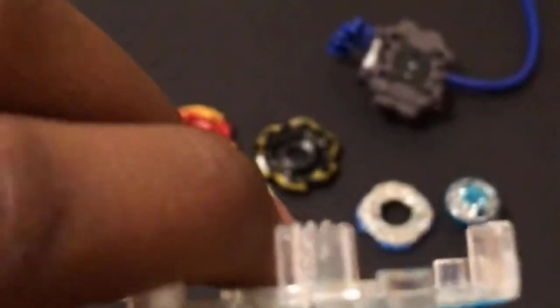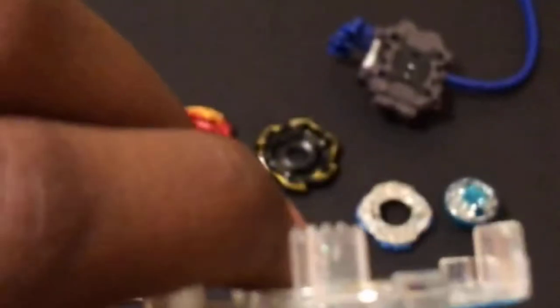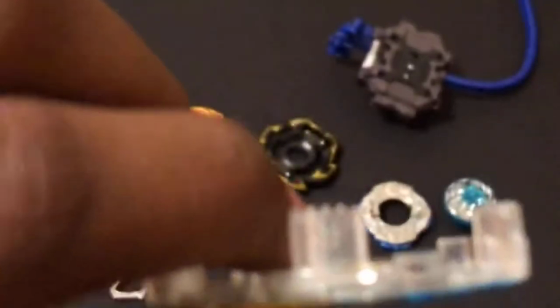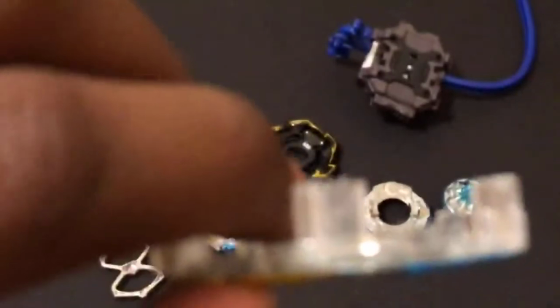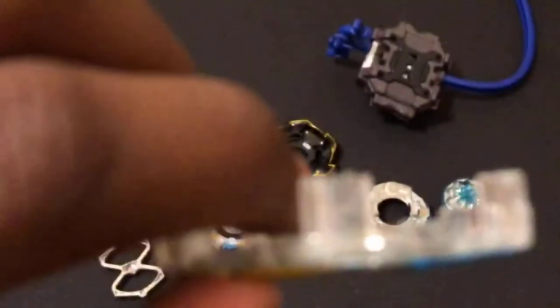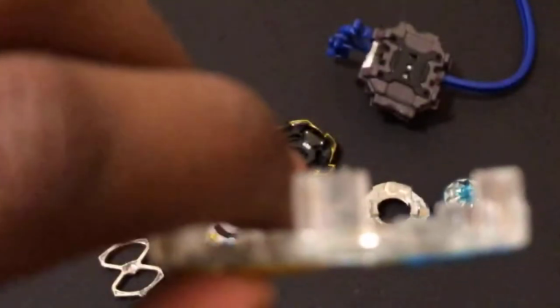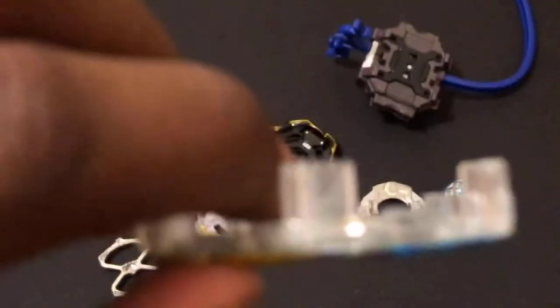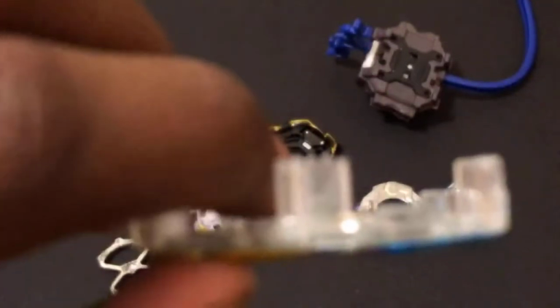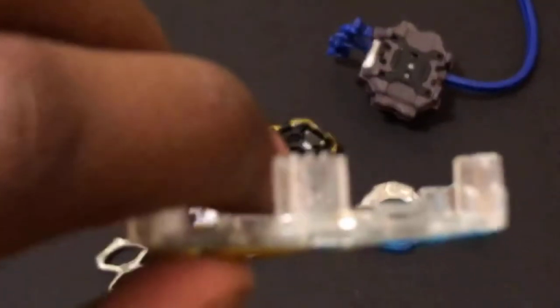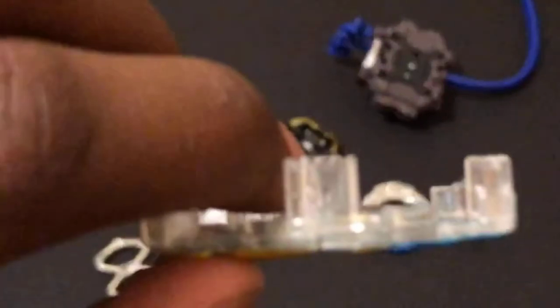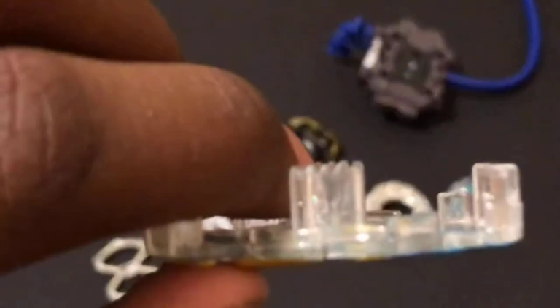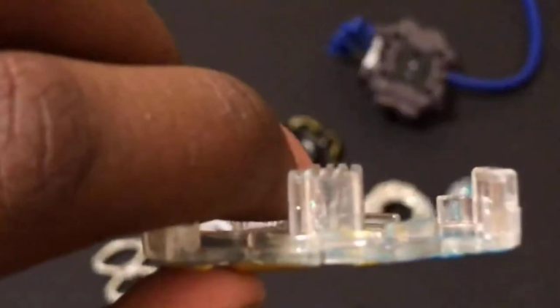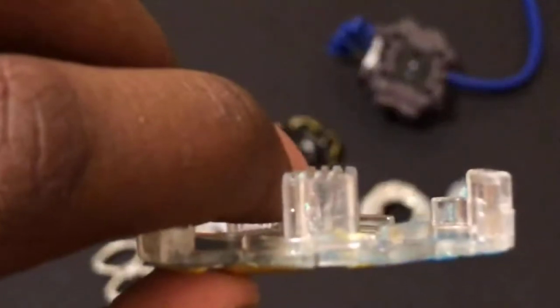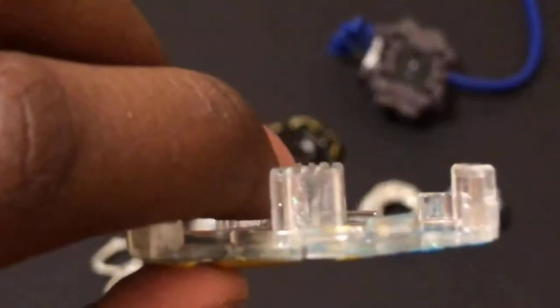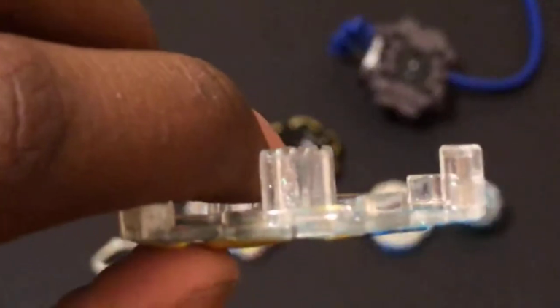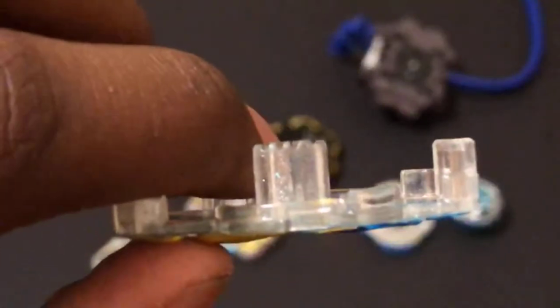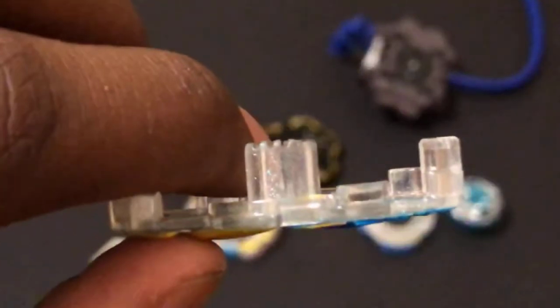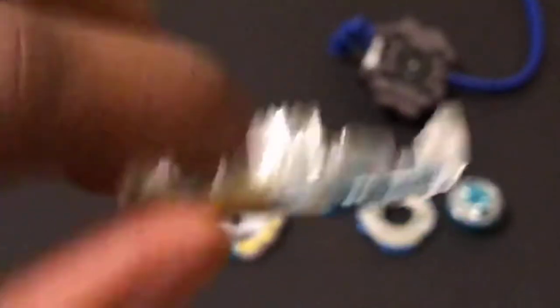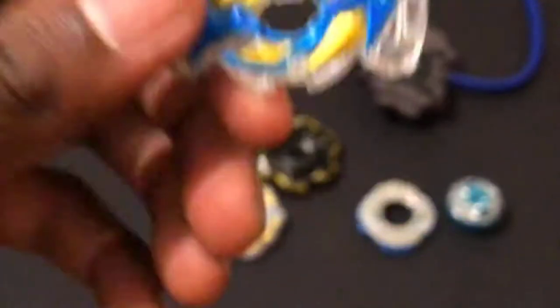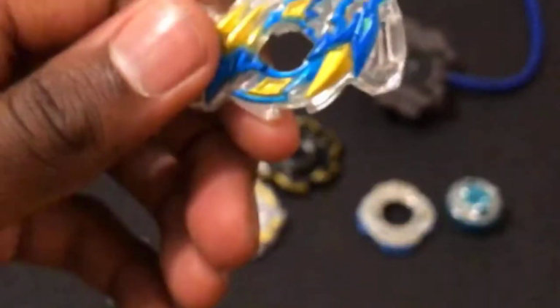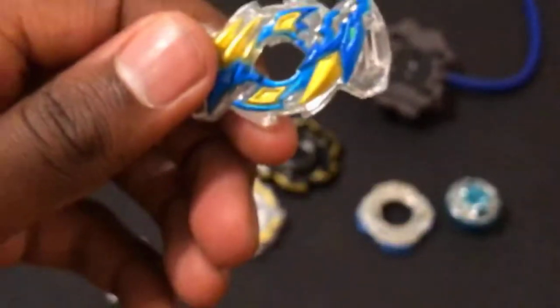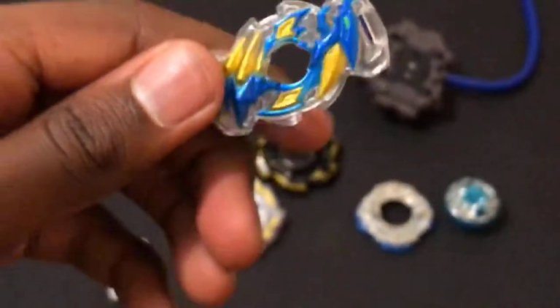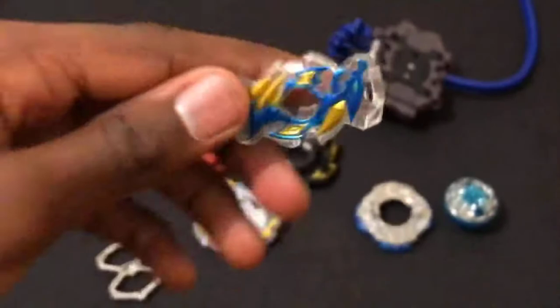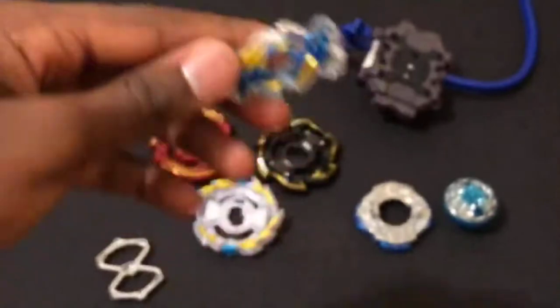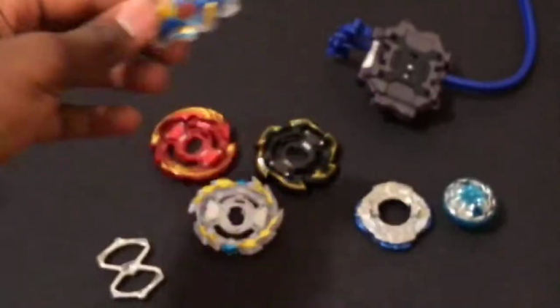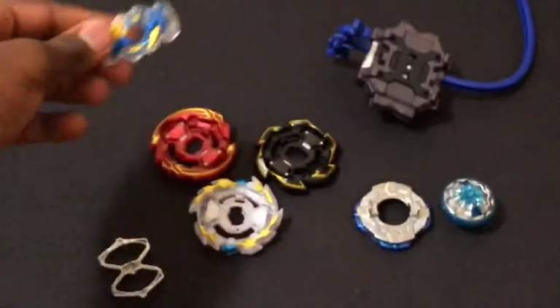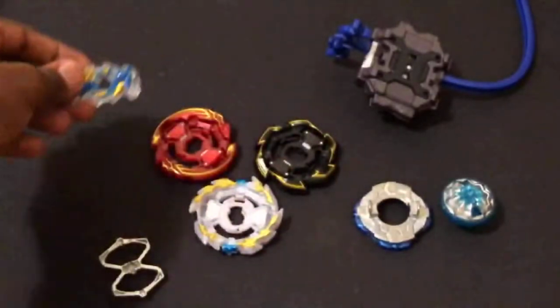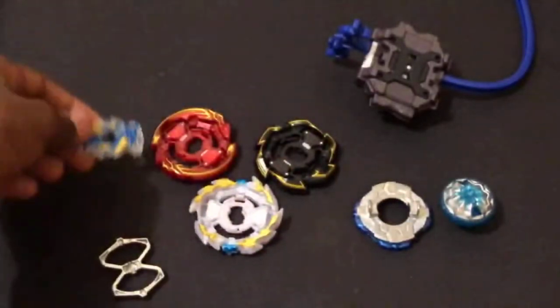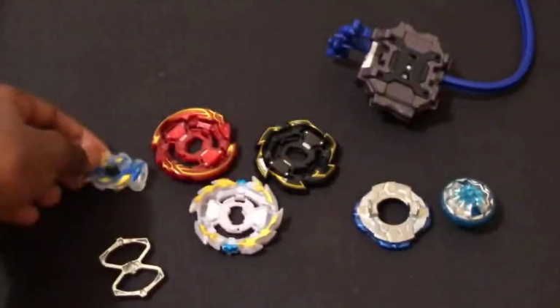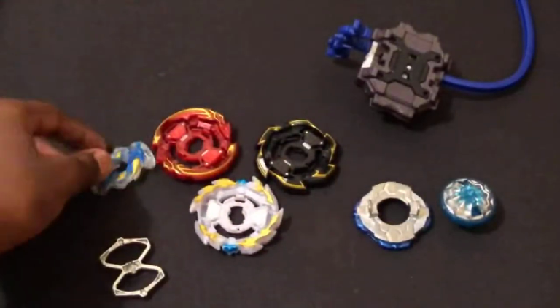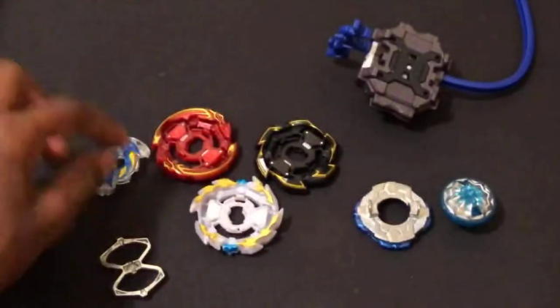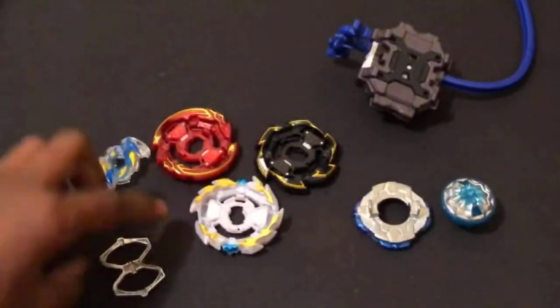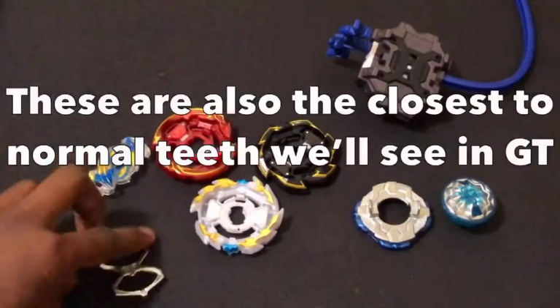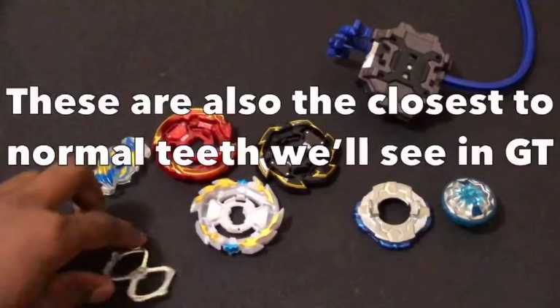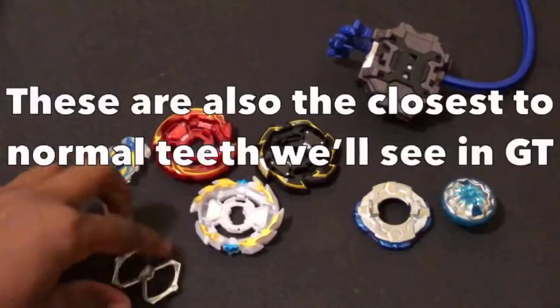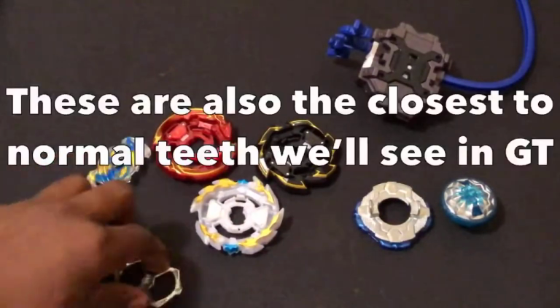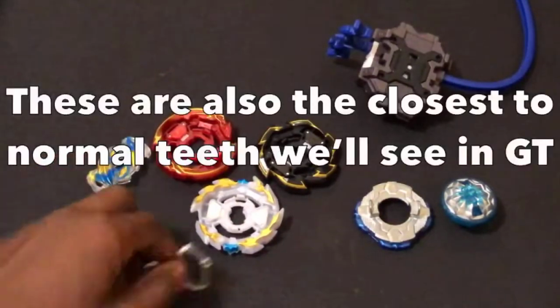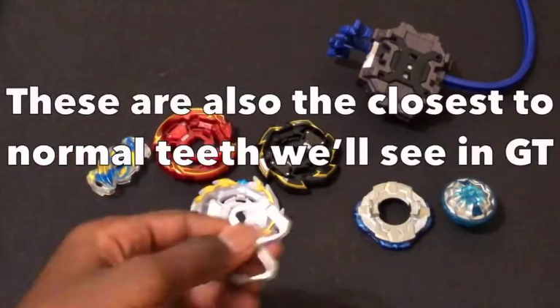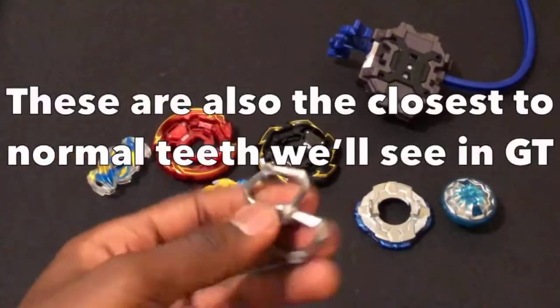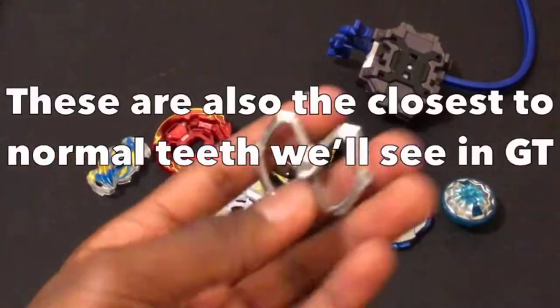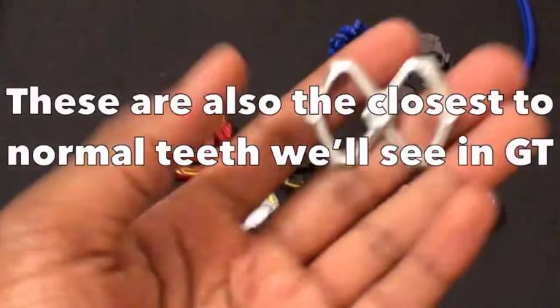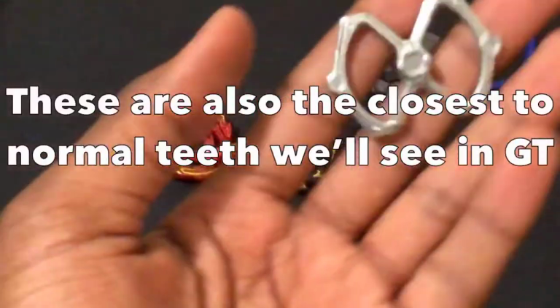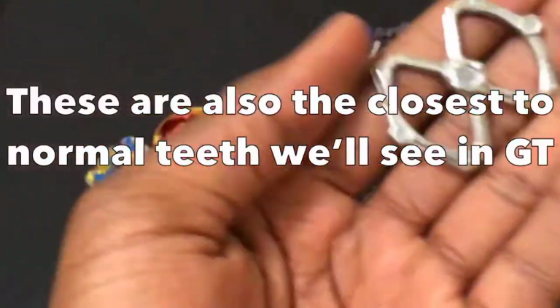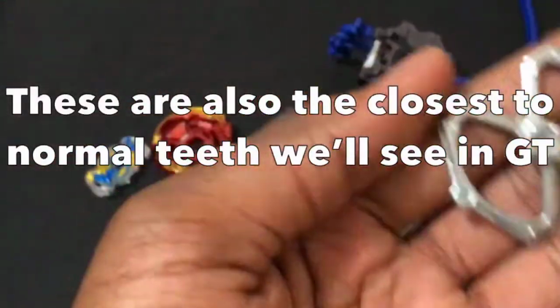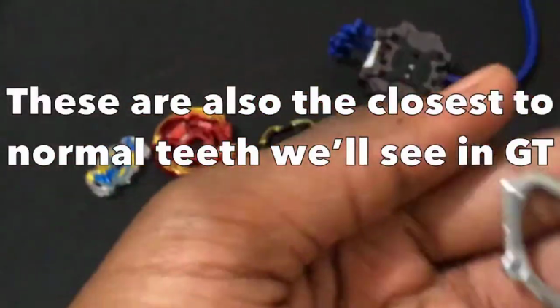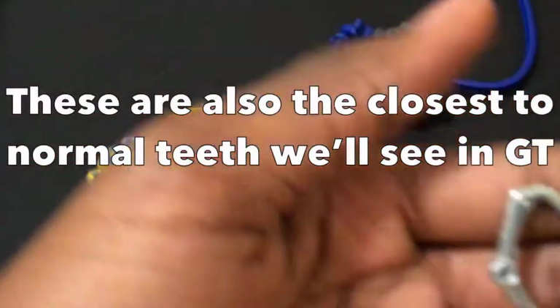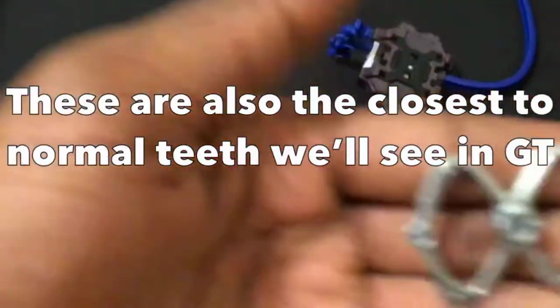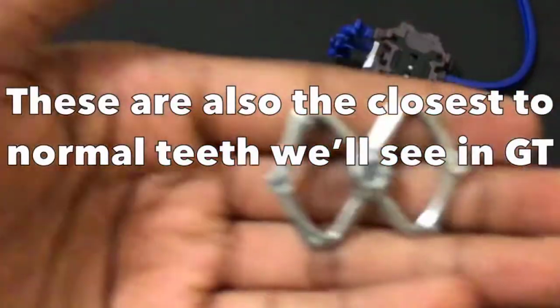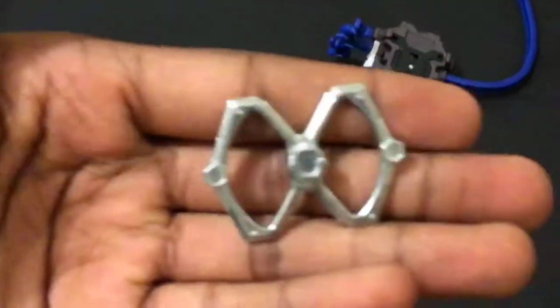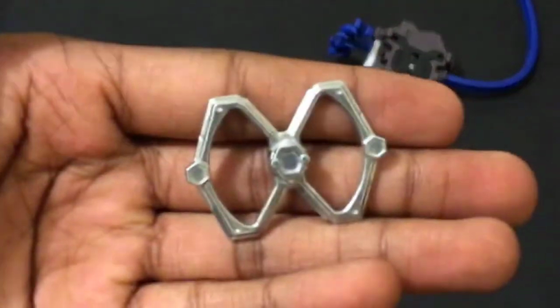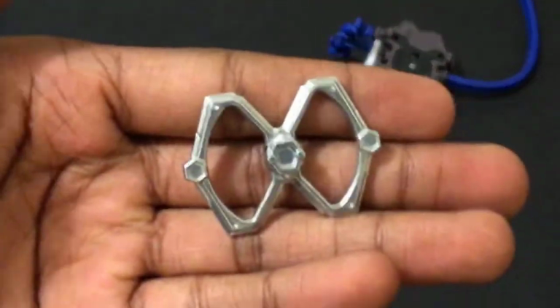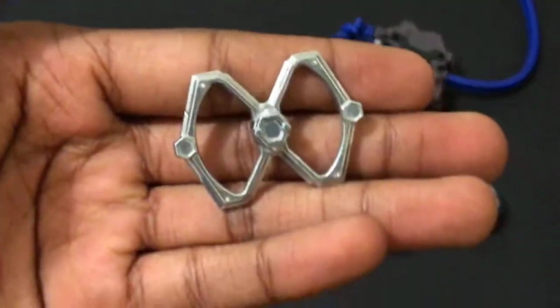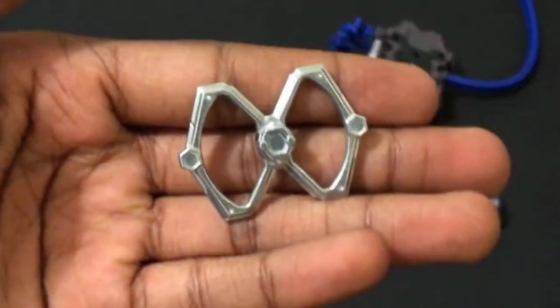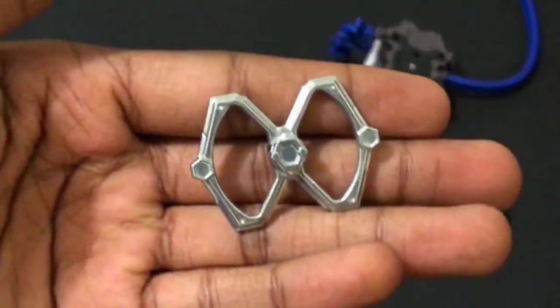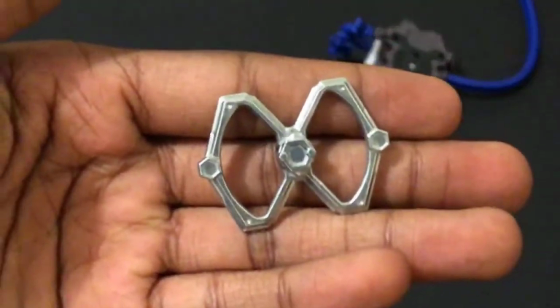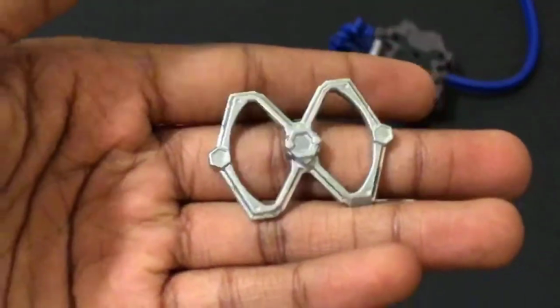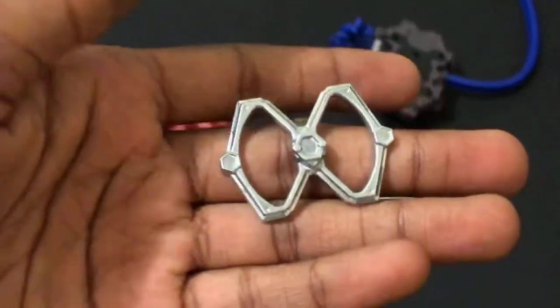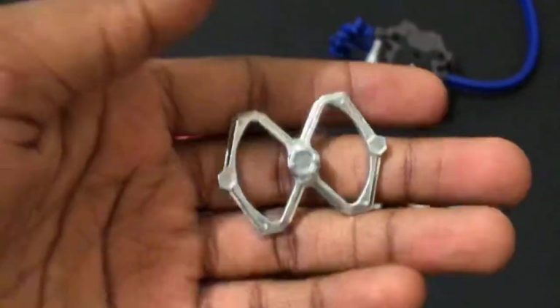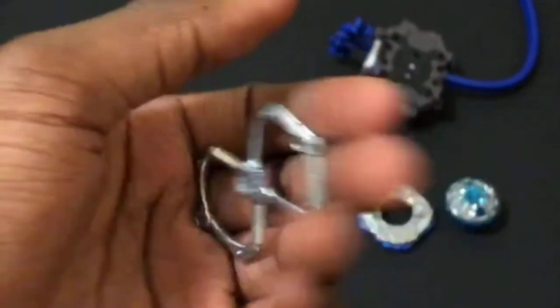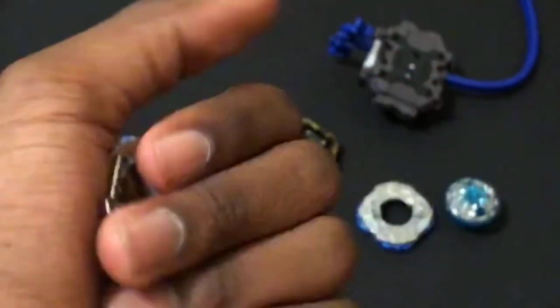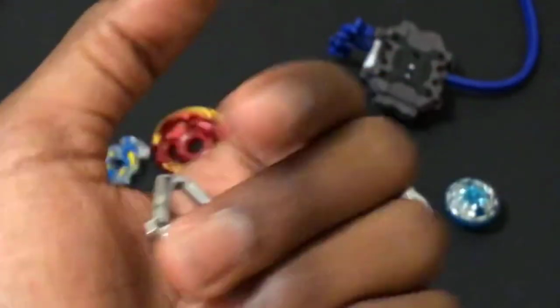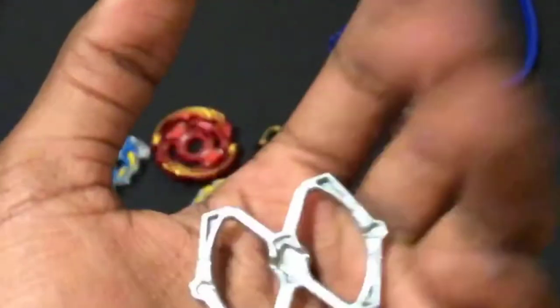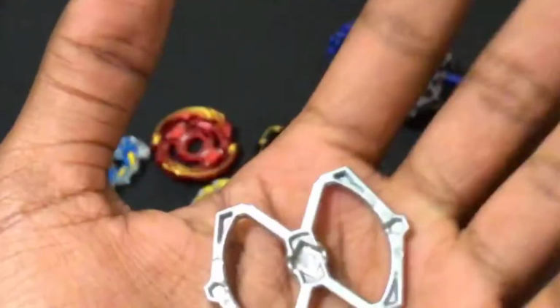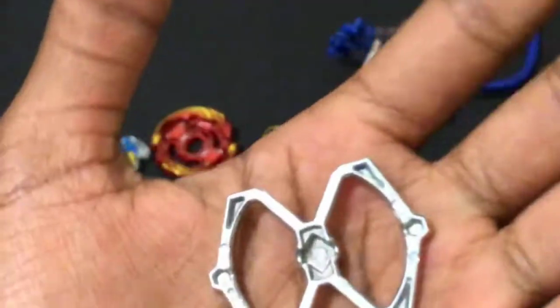These are pretty light for an attack type. Then you have Zan — all these things only weigh about like three grams or something.